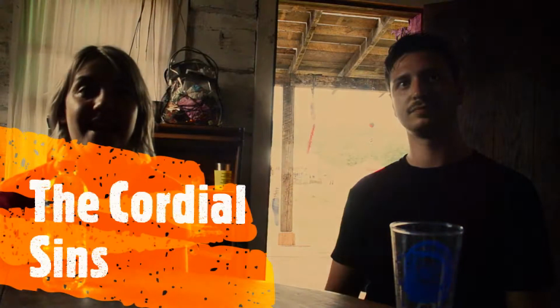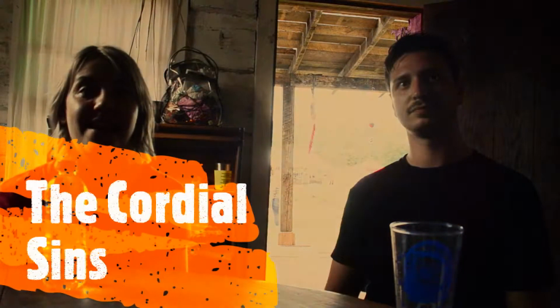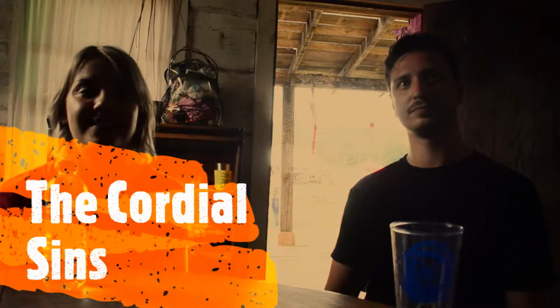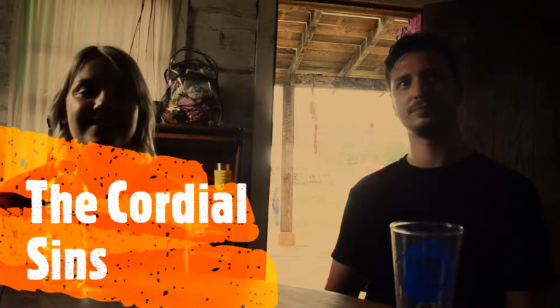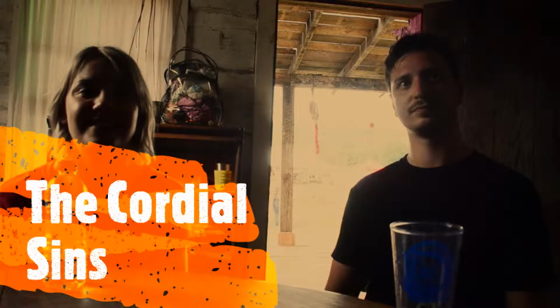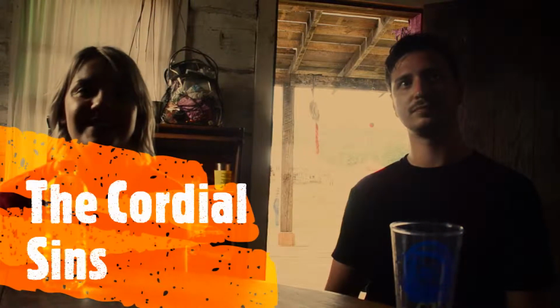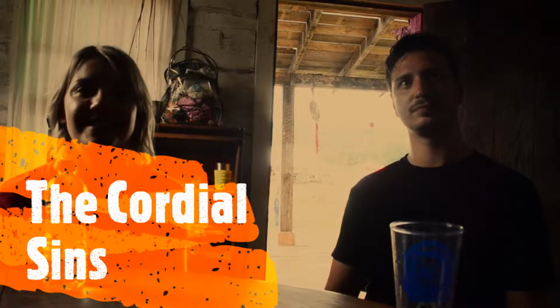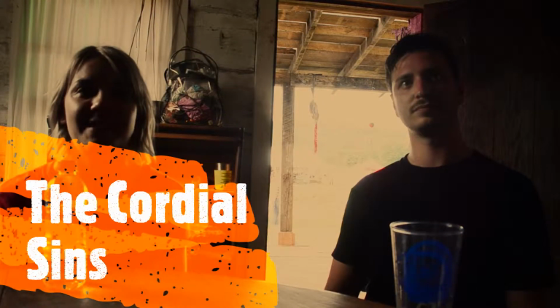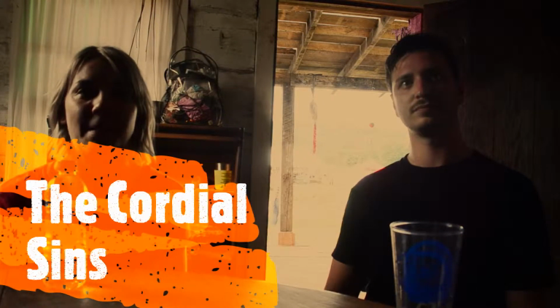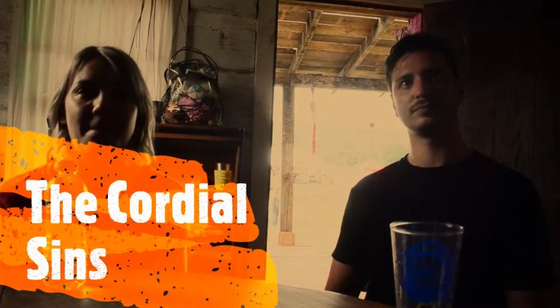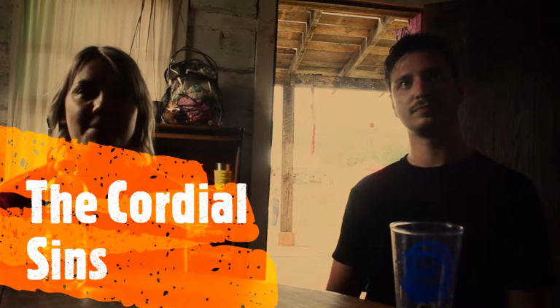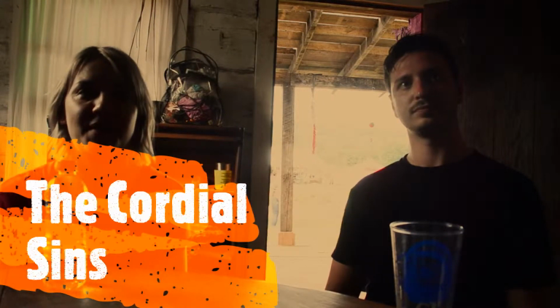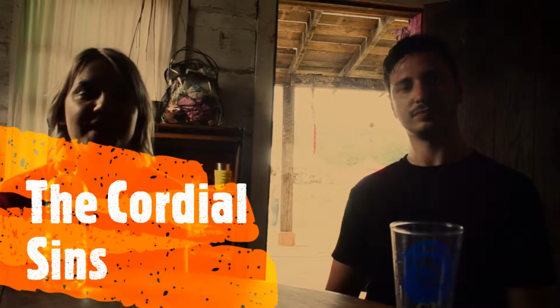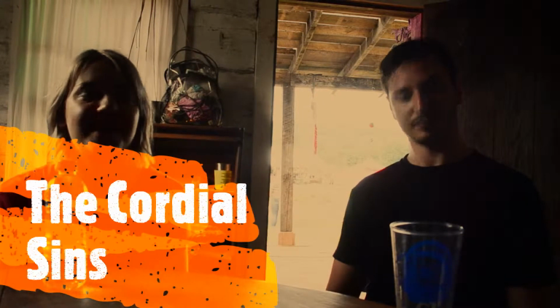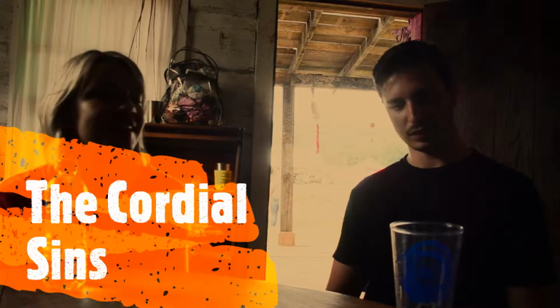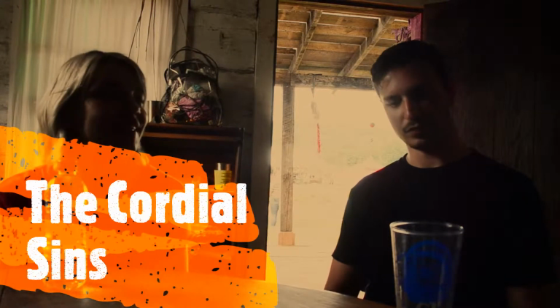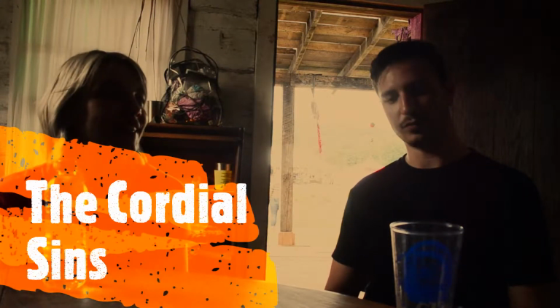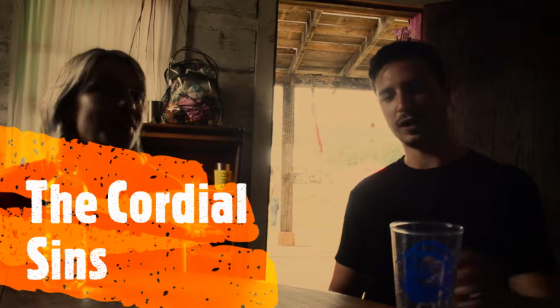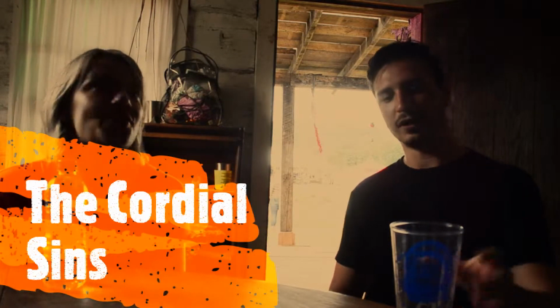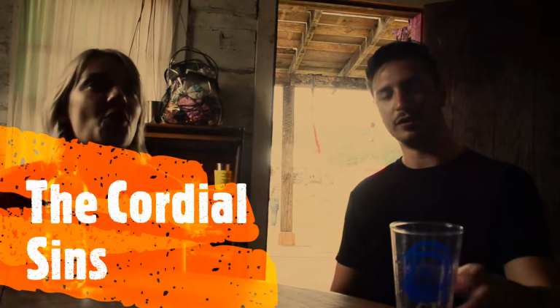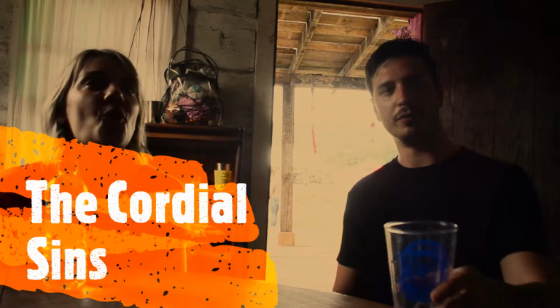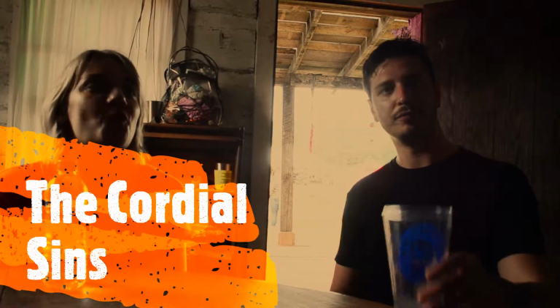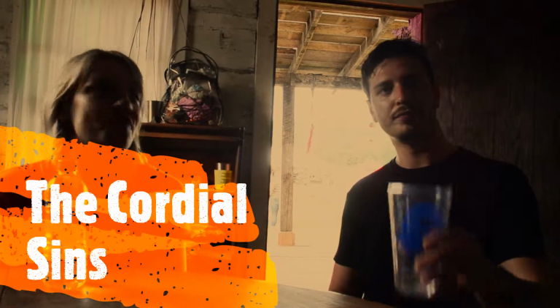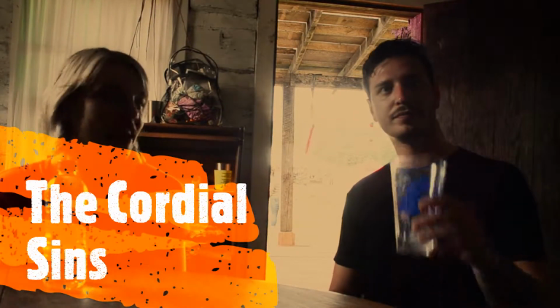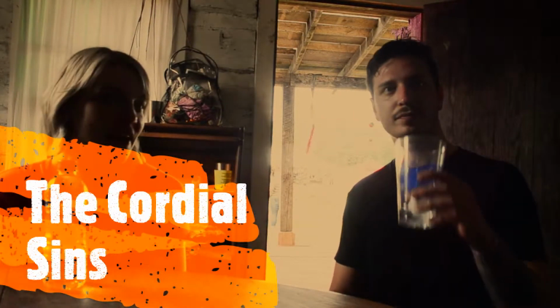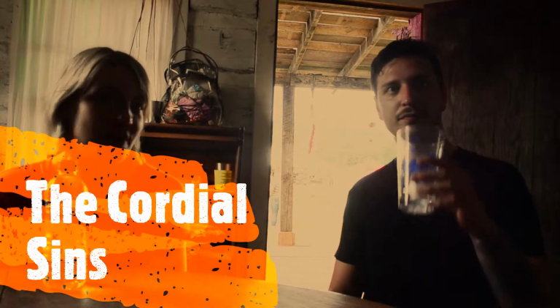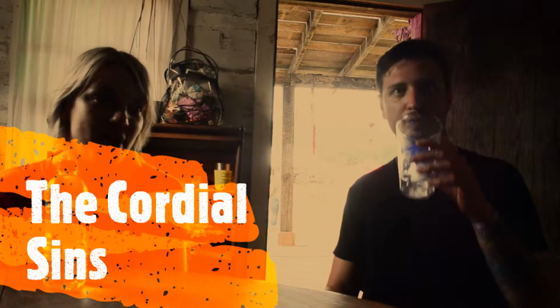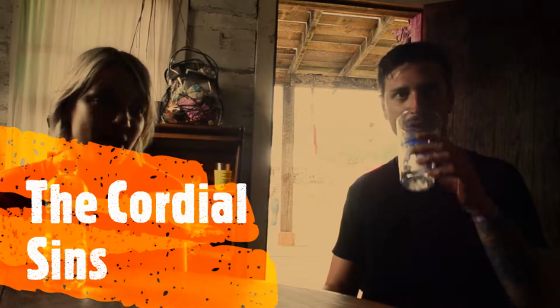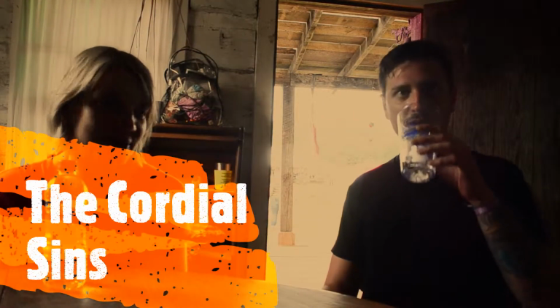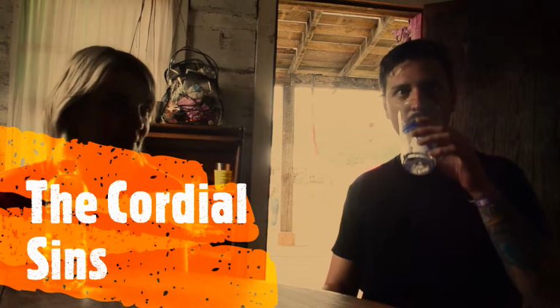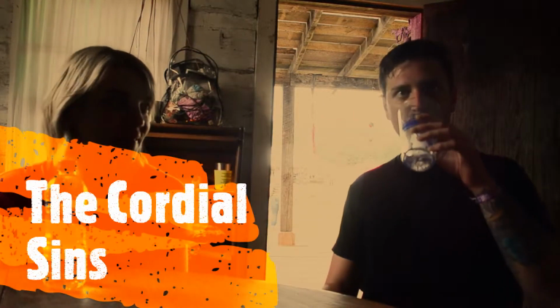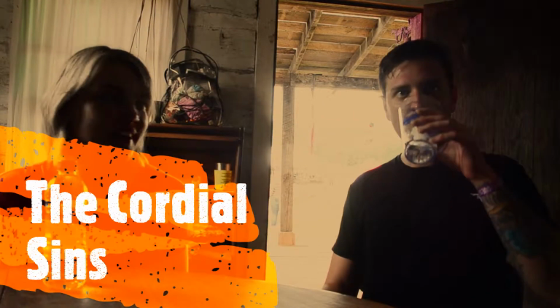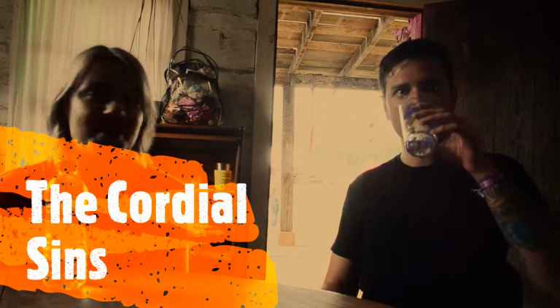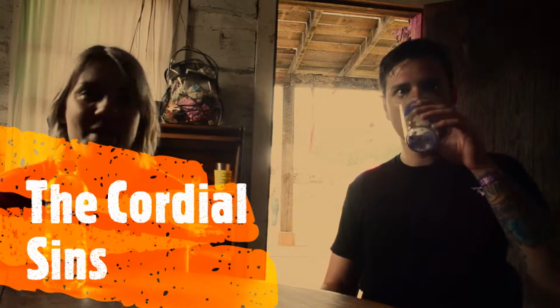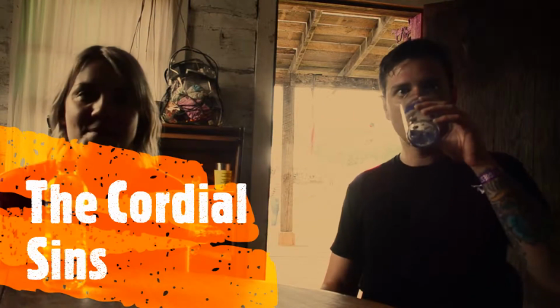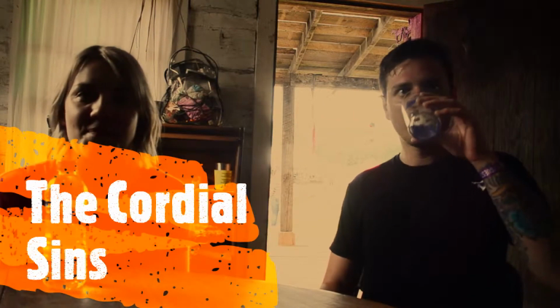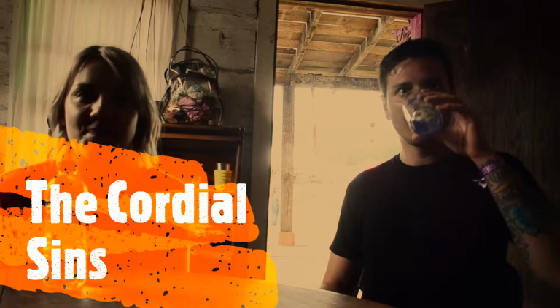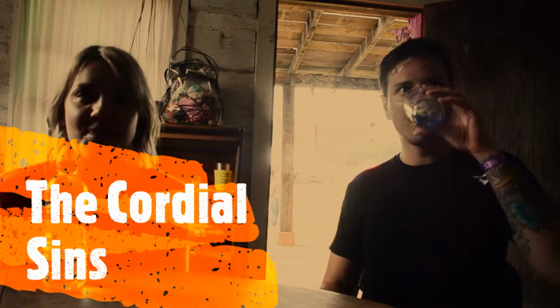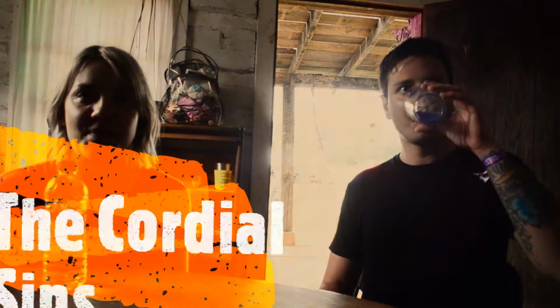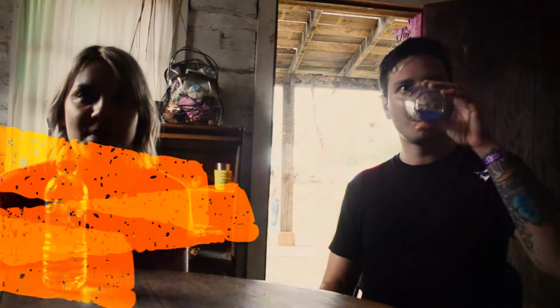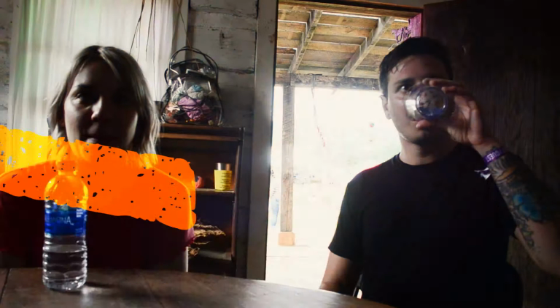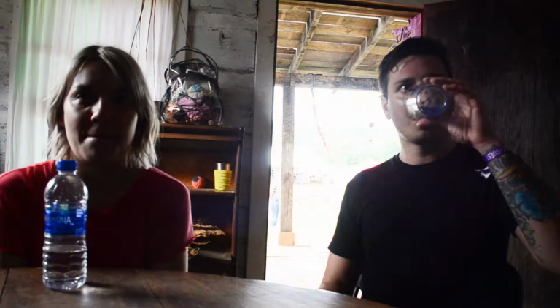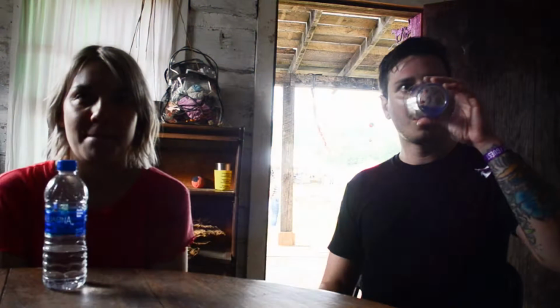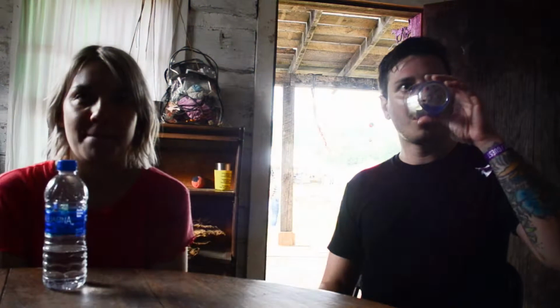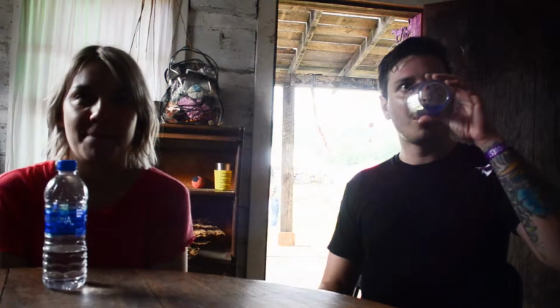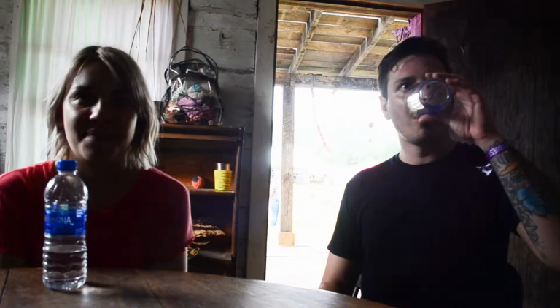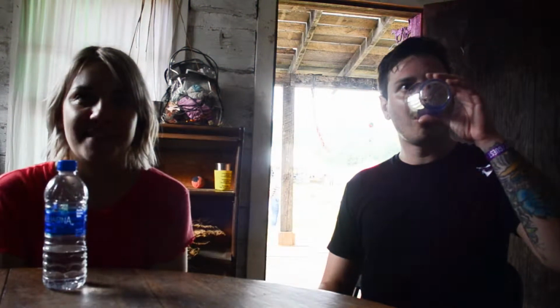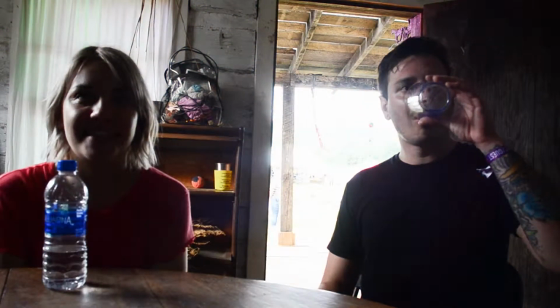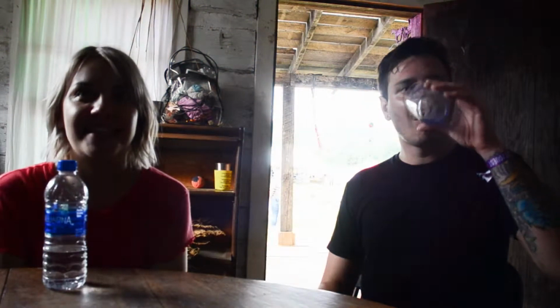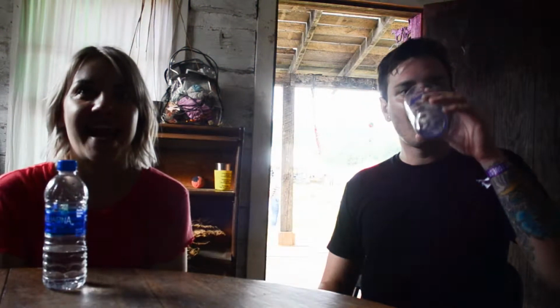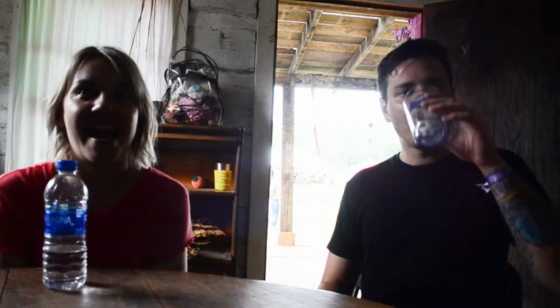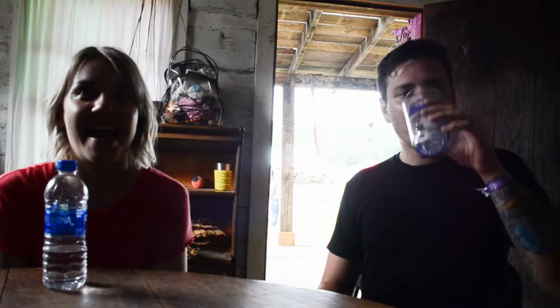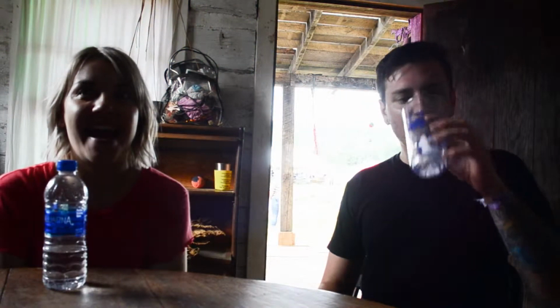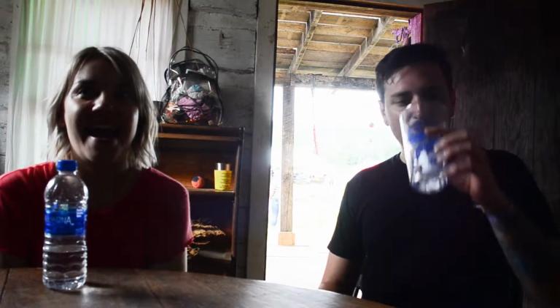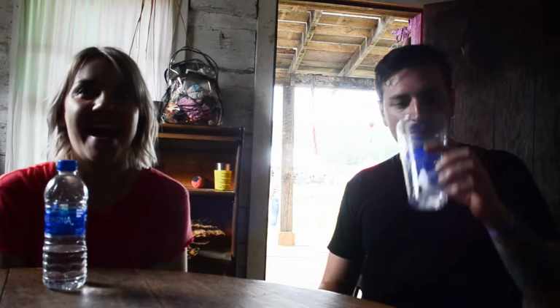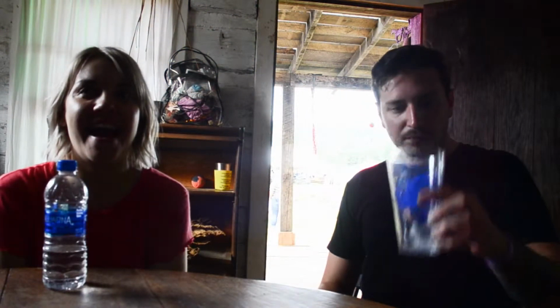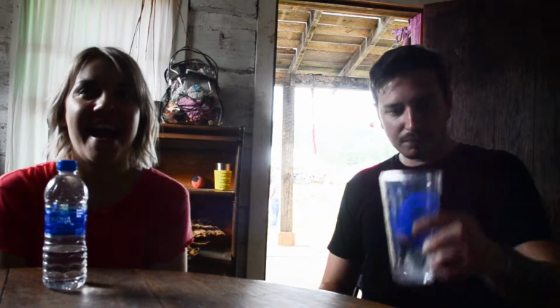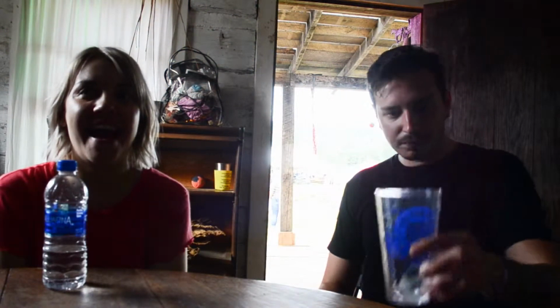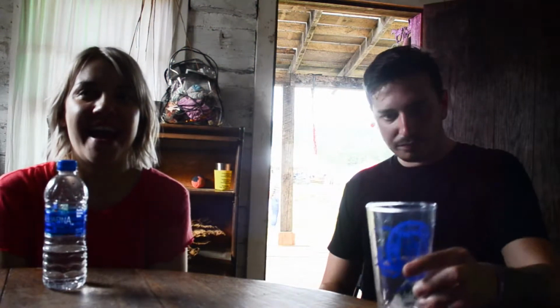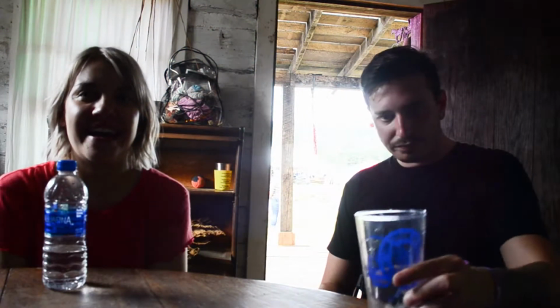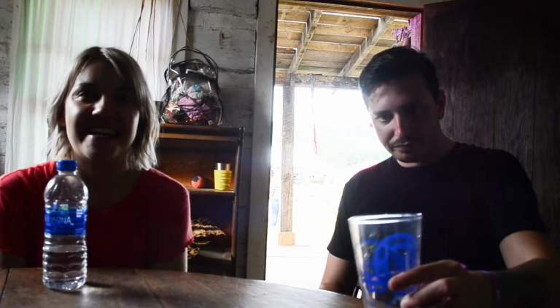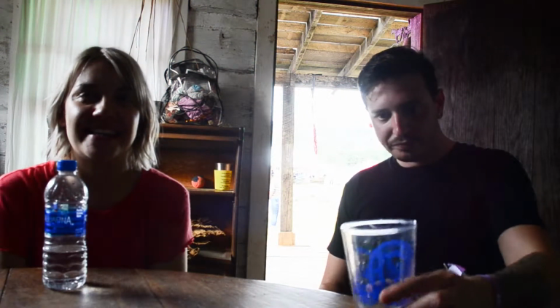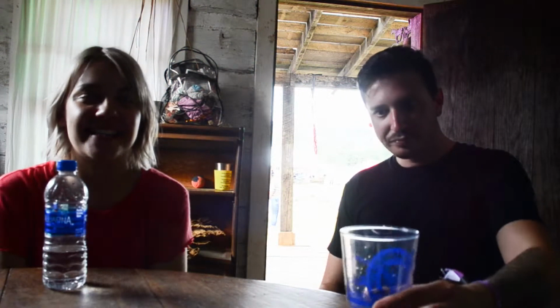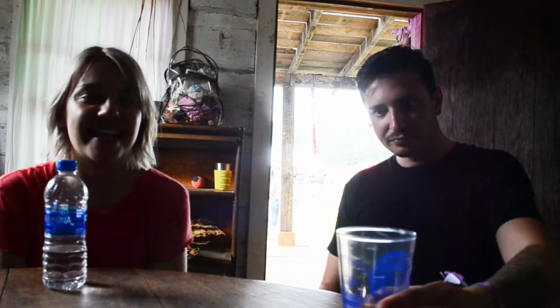How are you doing today? Doing well, how are you? Very well. I feel like playing the multiple stages here, Nelson. Yes.